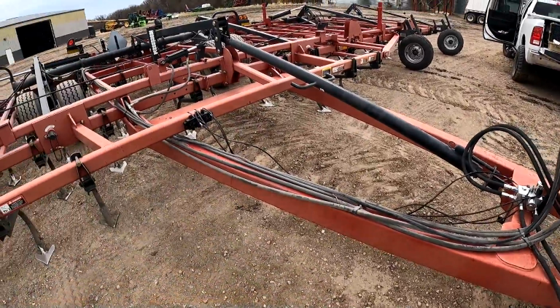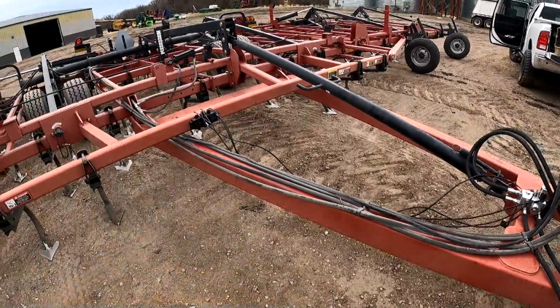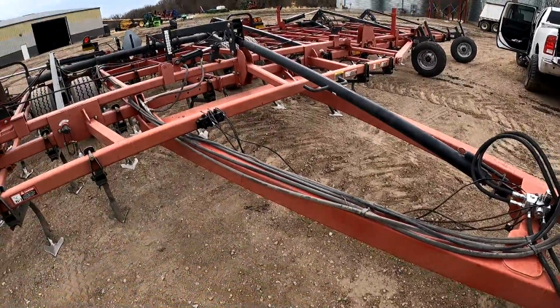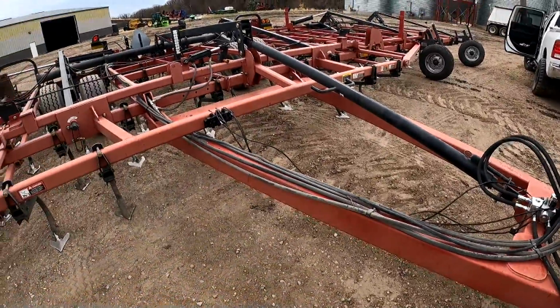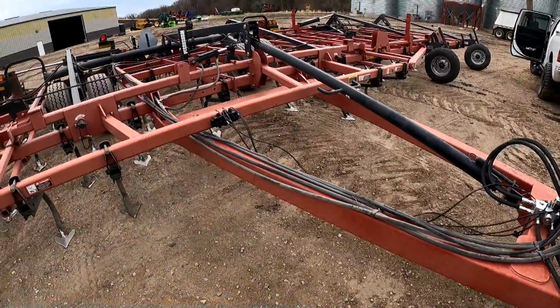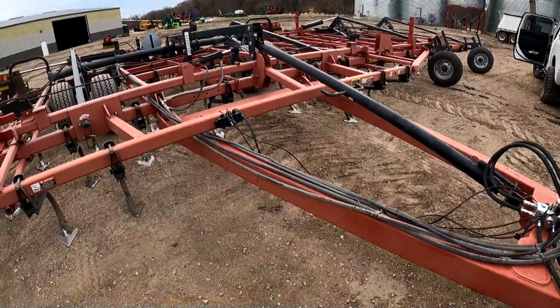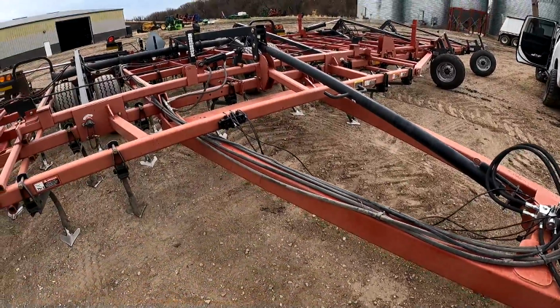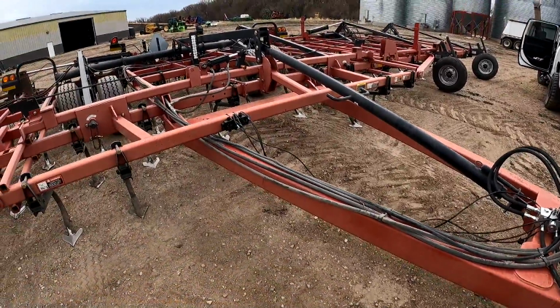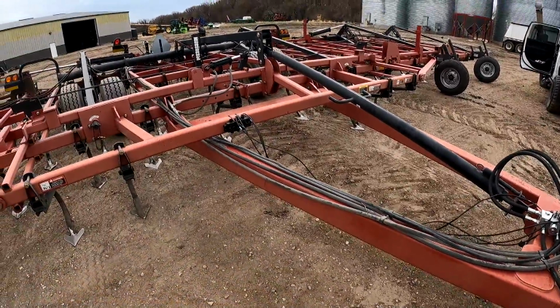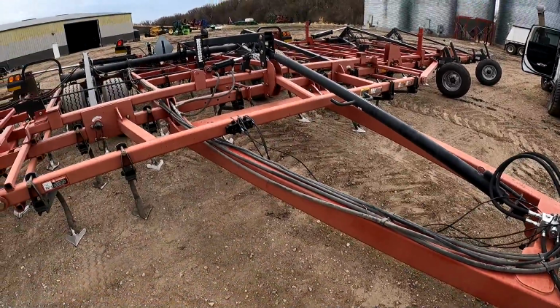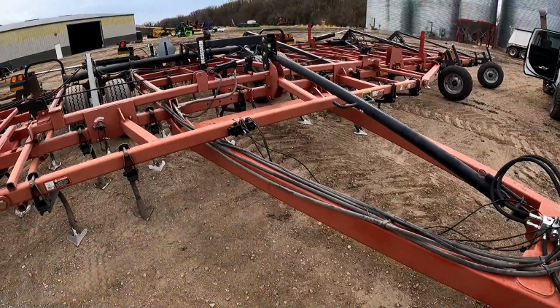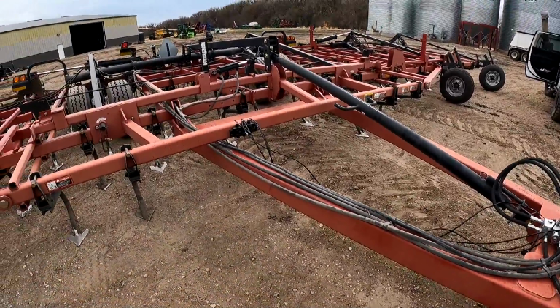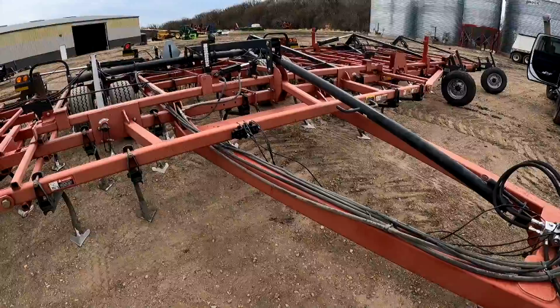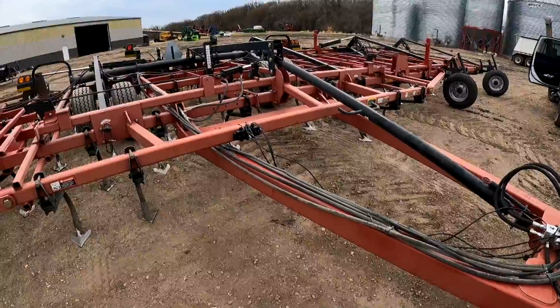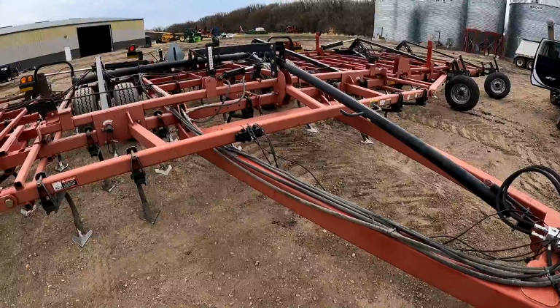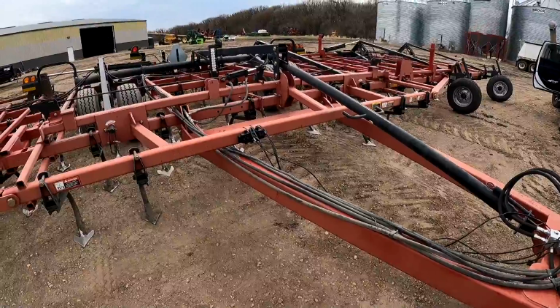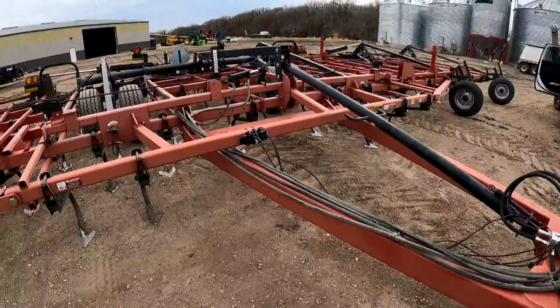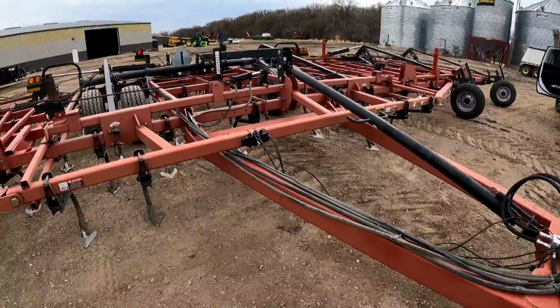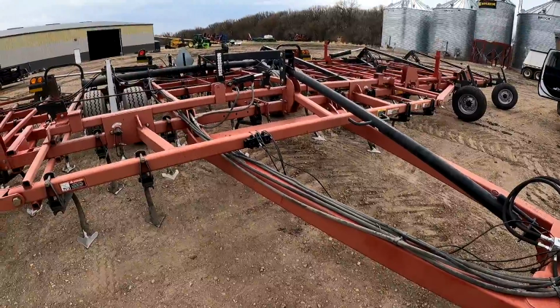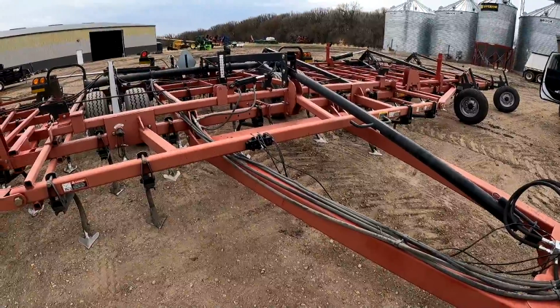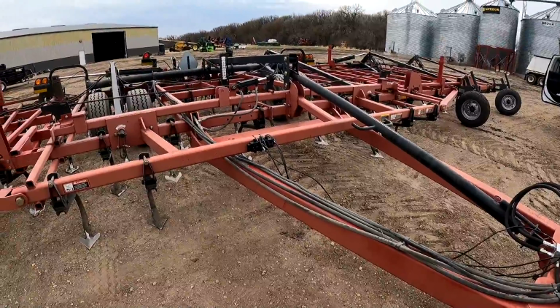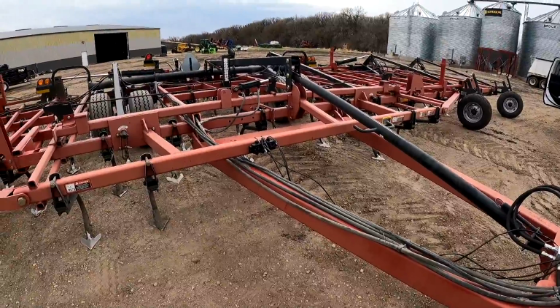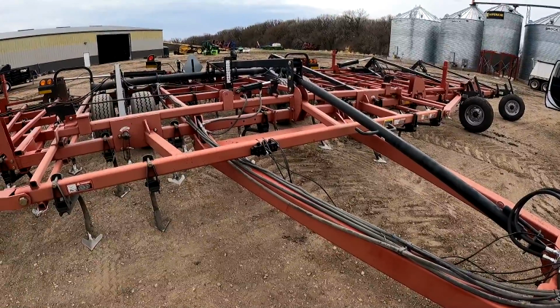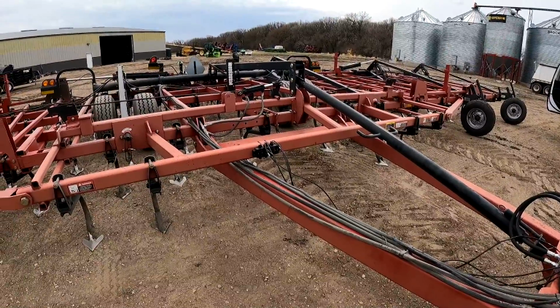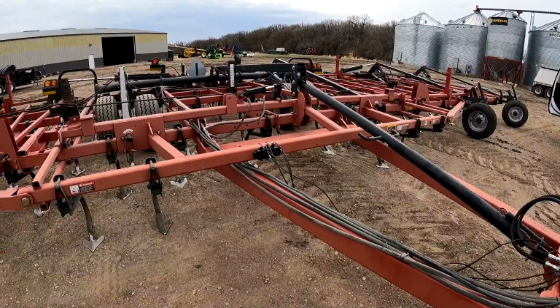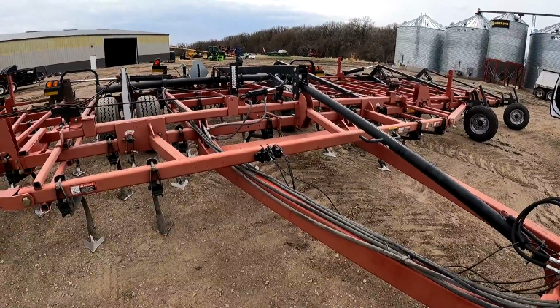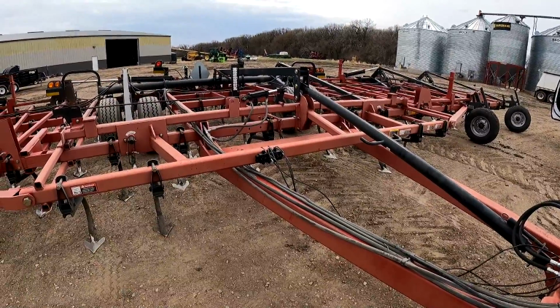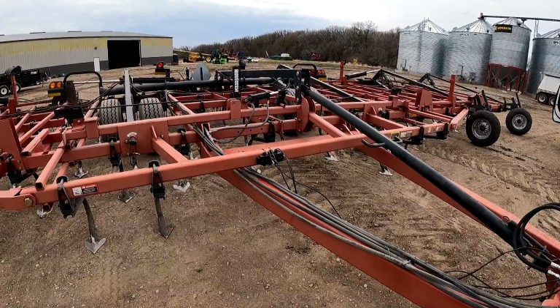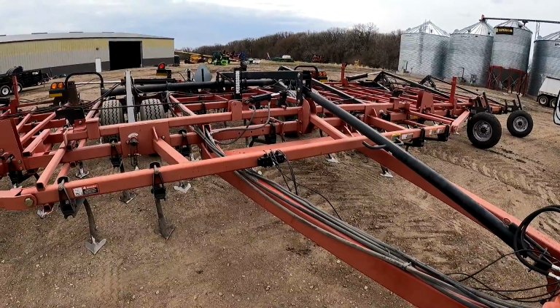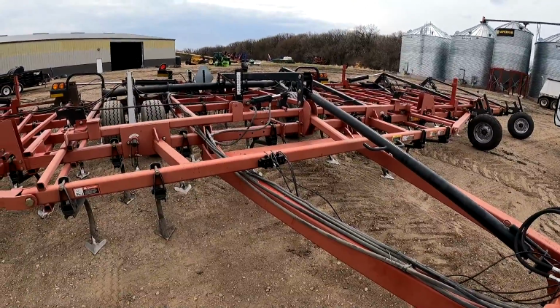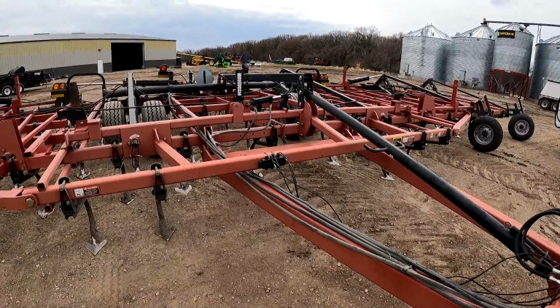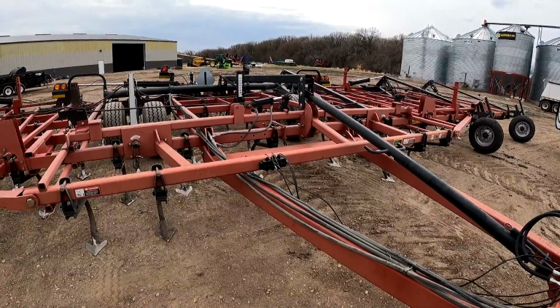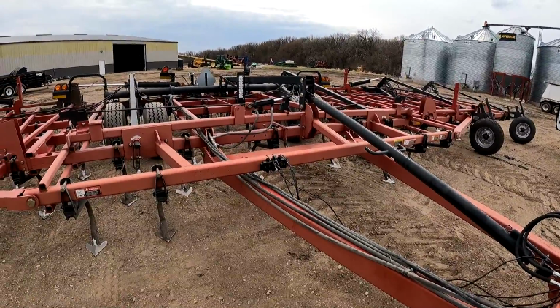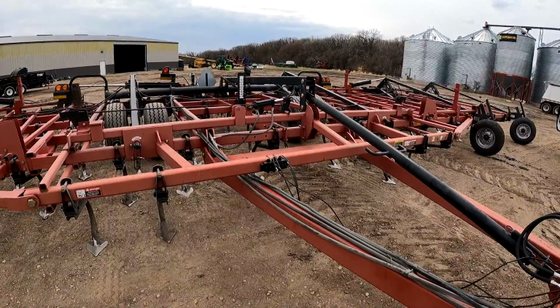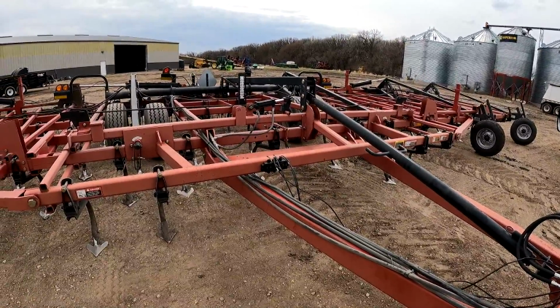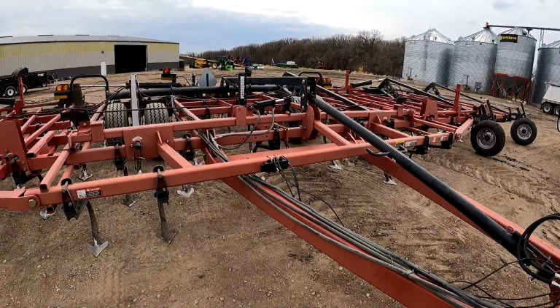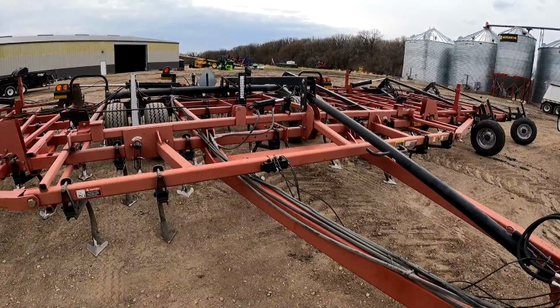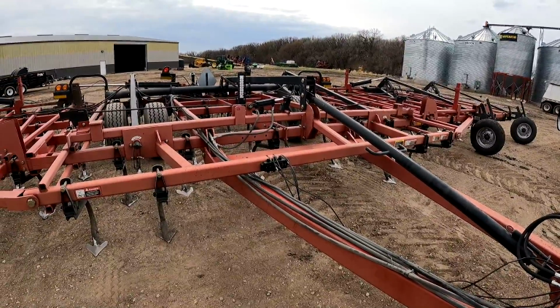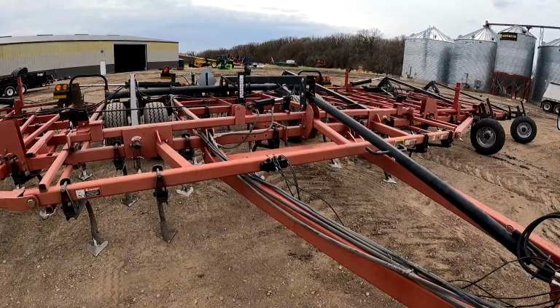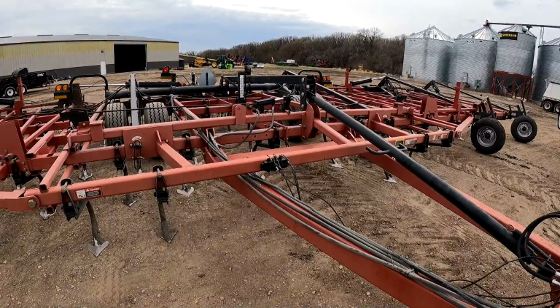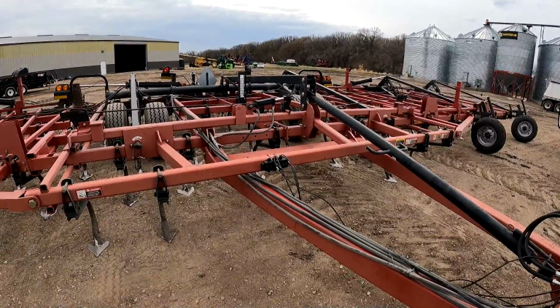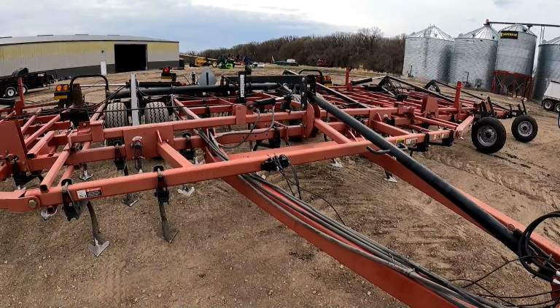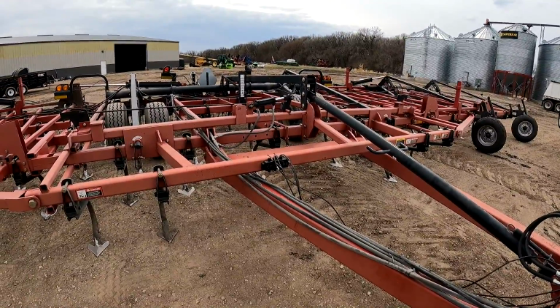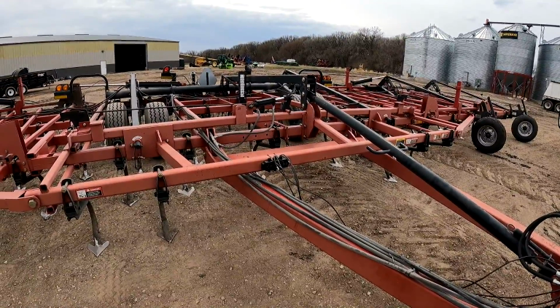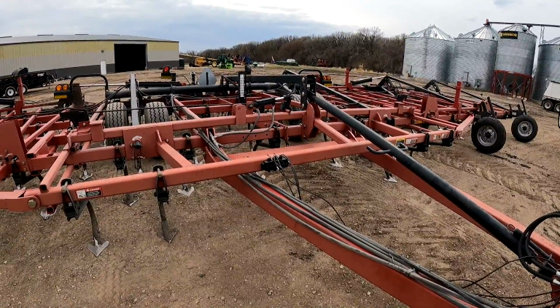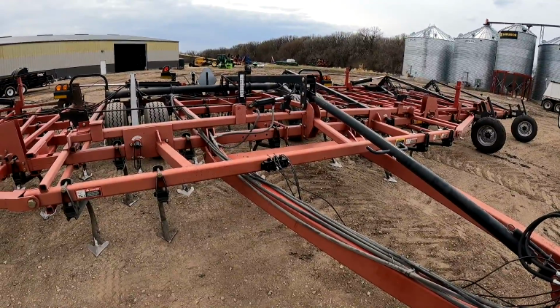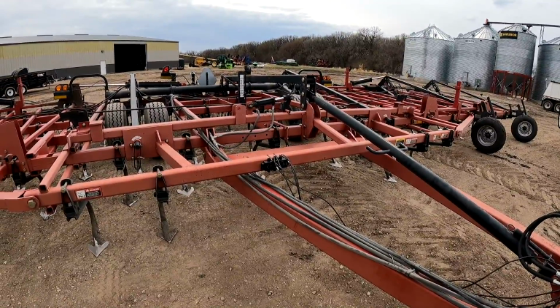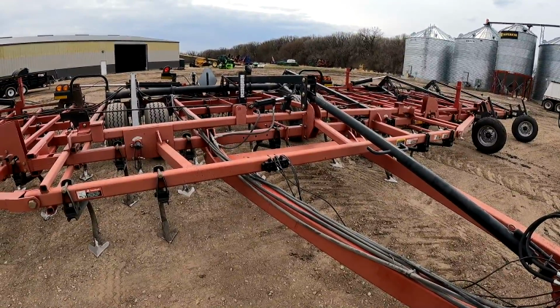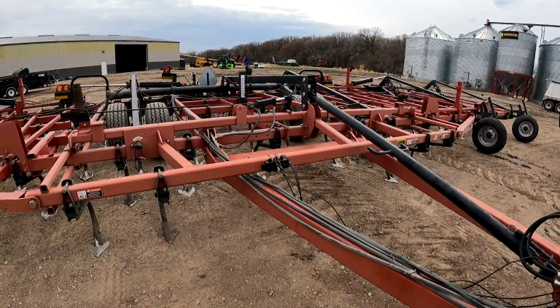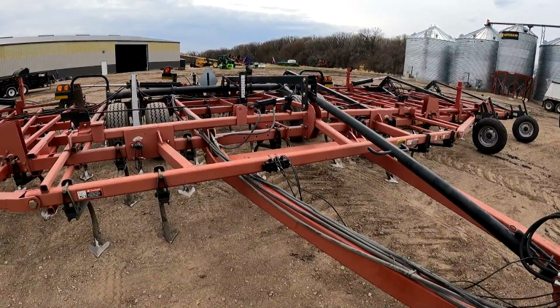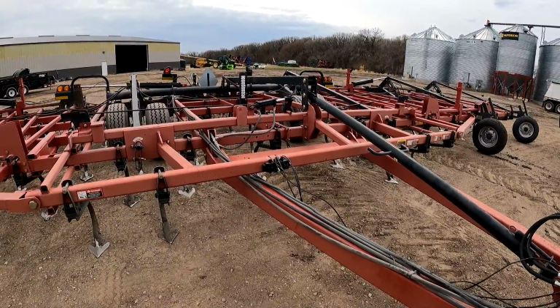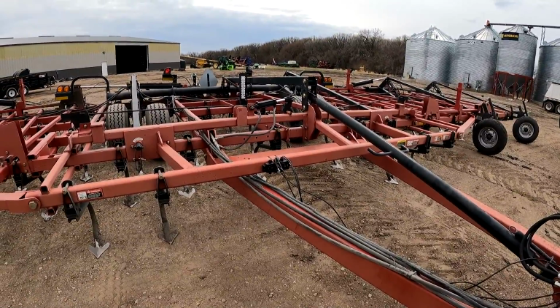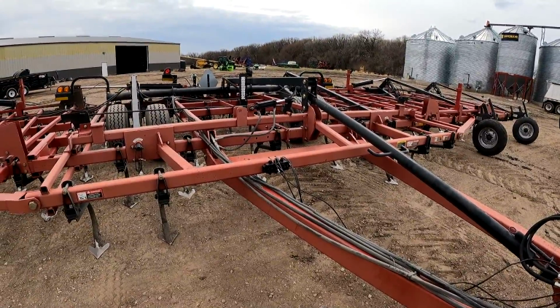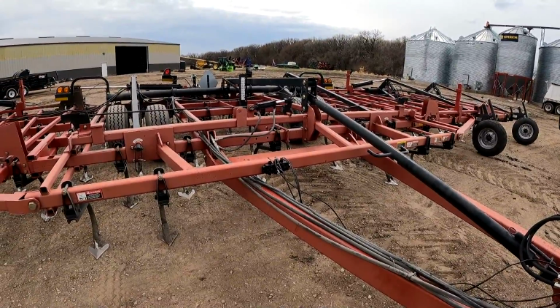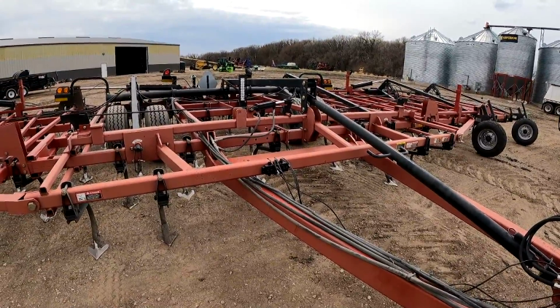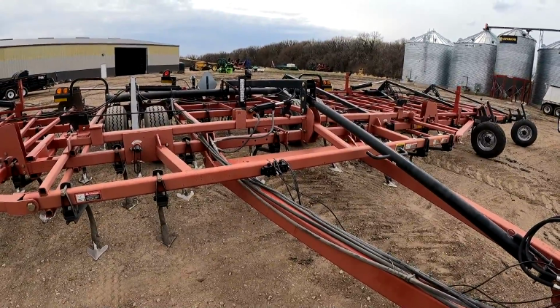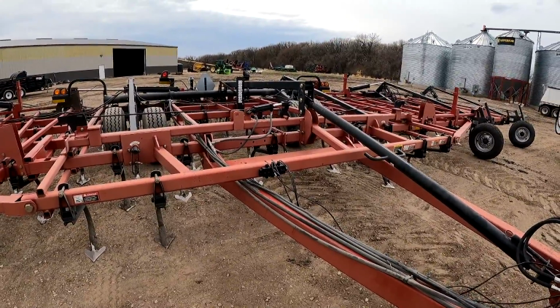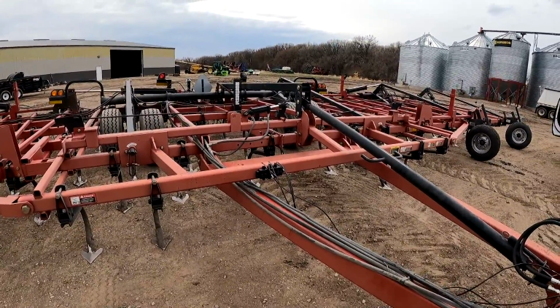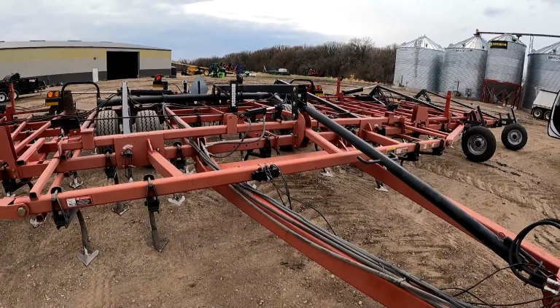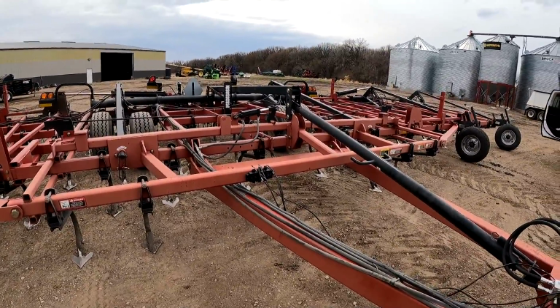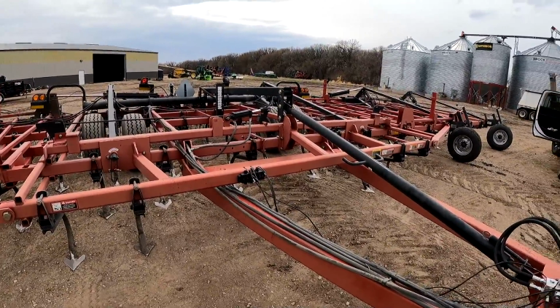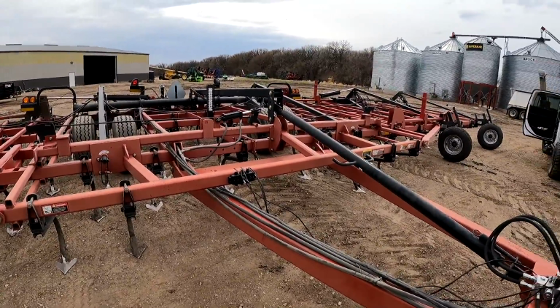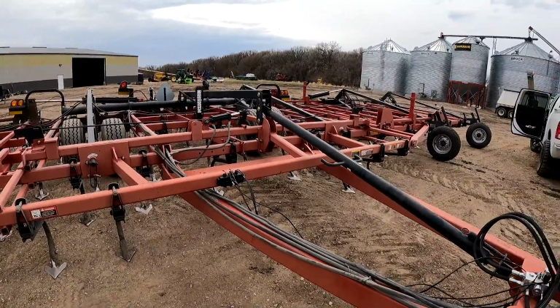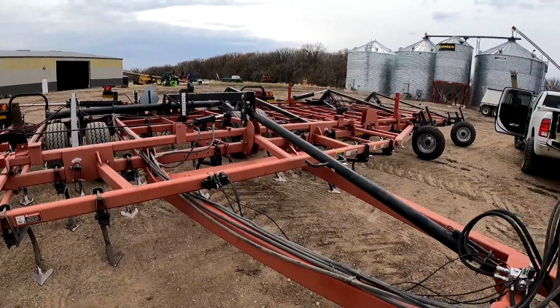The next step will be mounting brackets and getting the network laid out on the back of the unit.